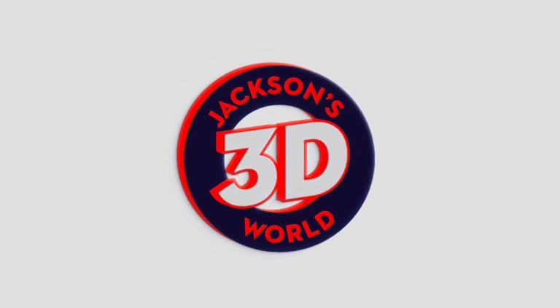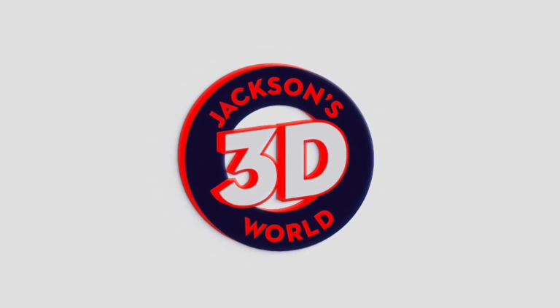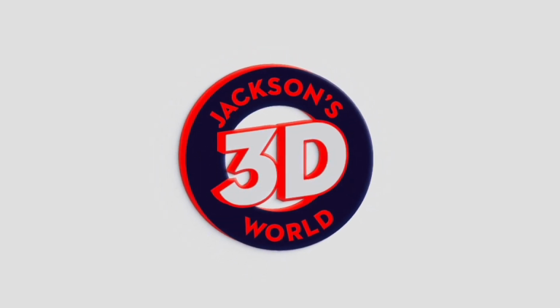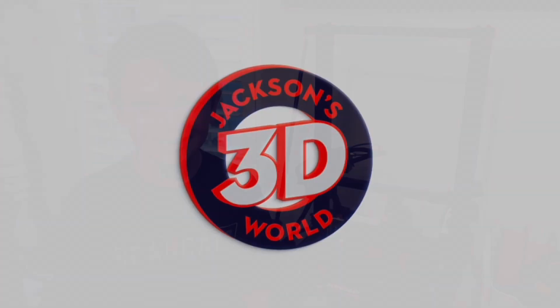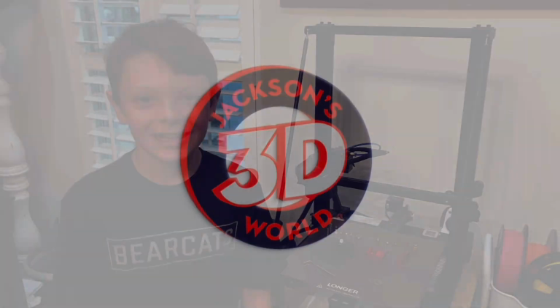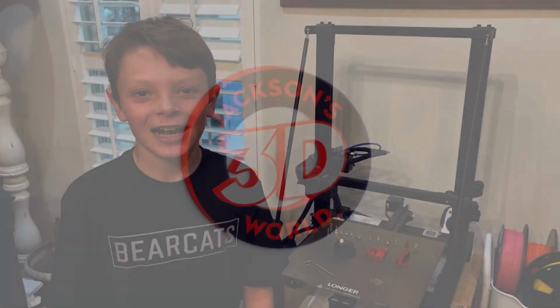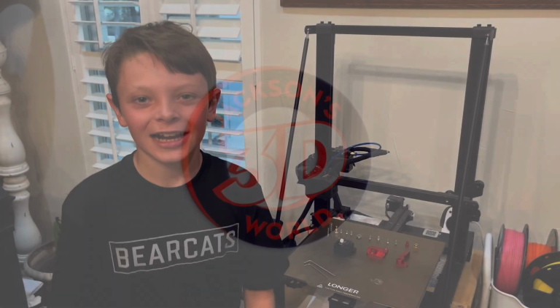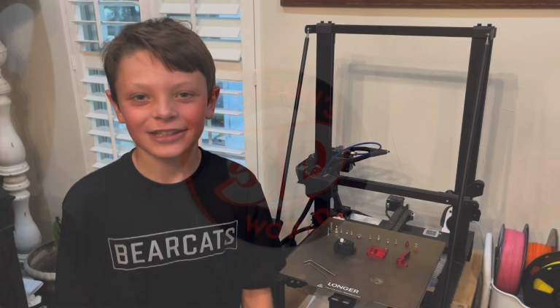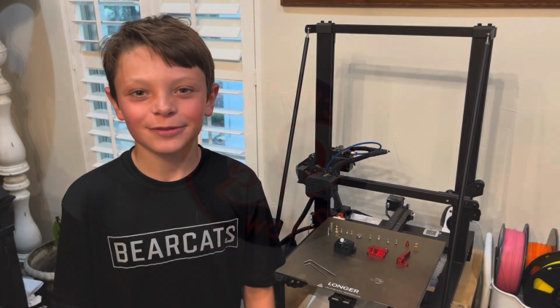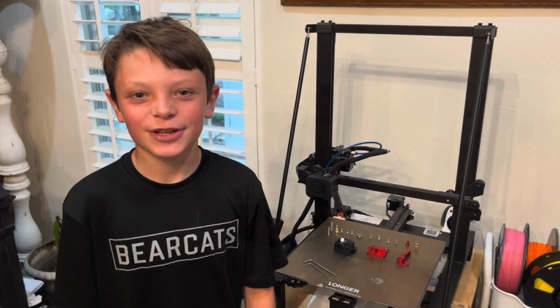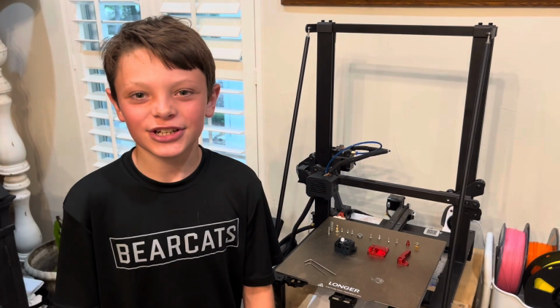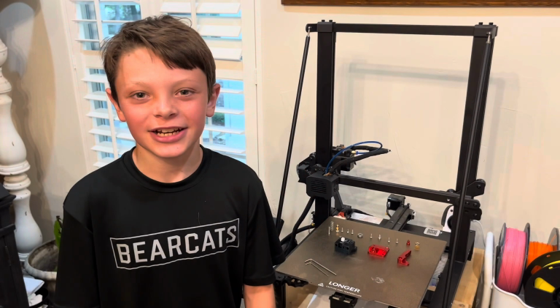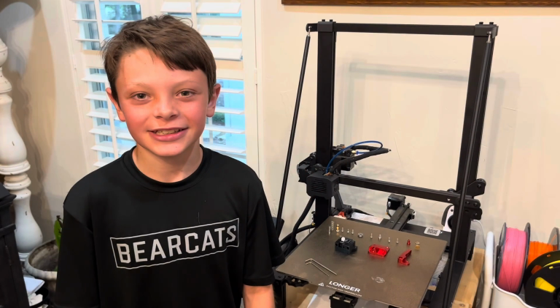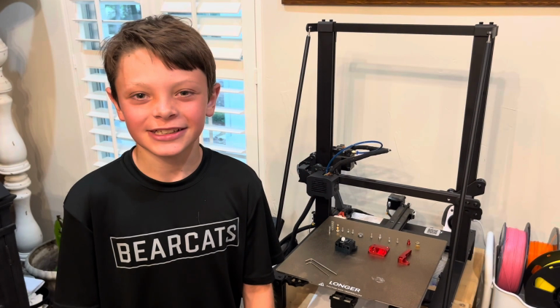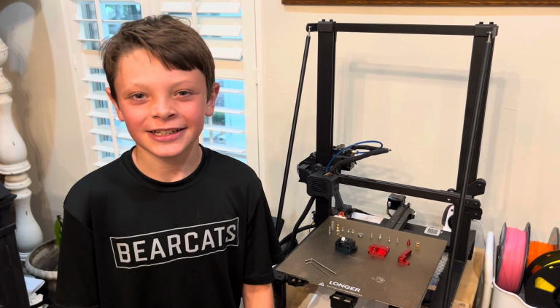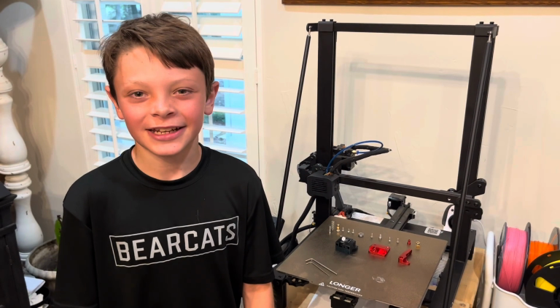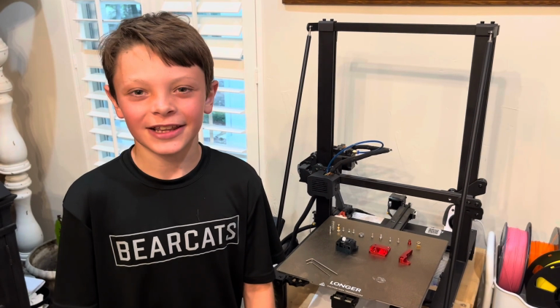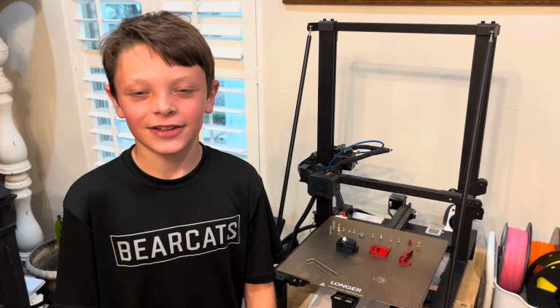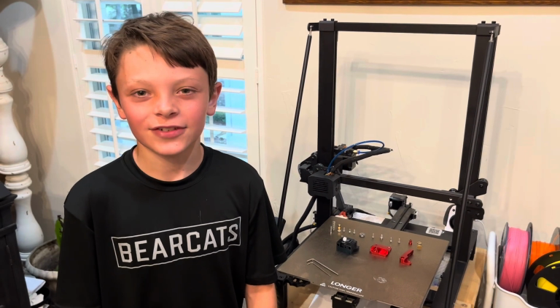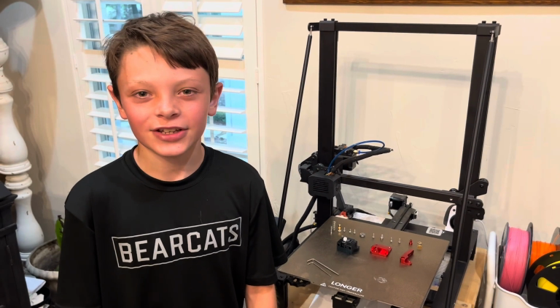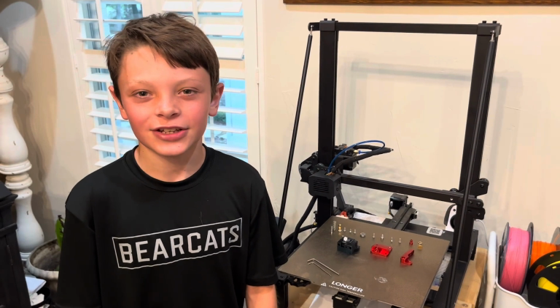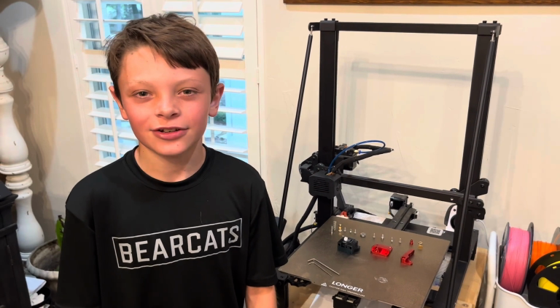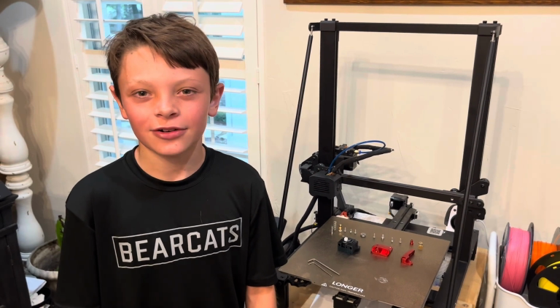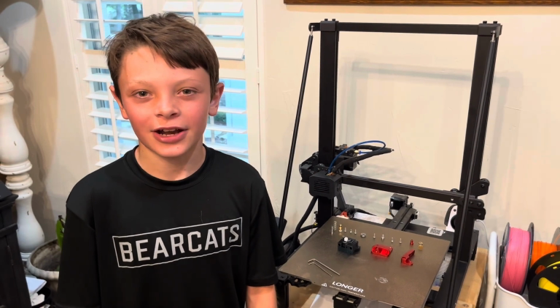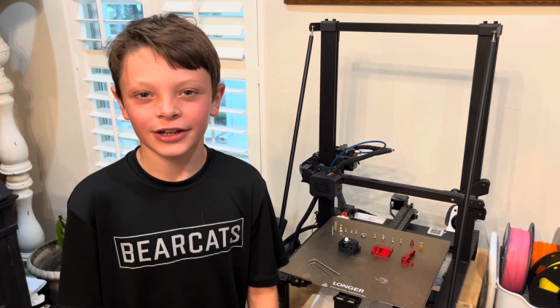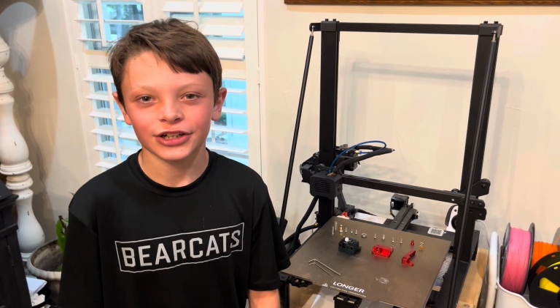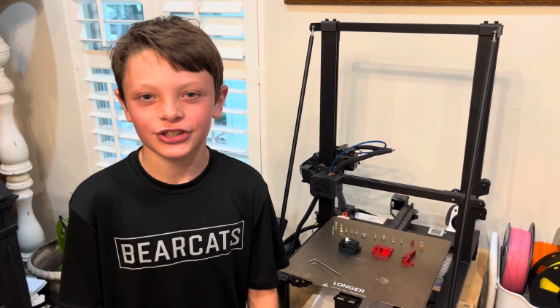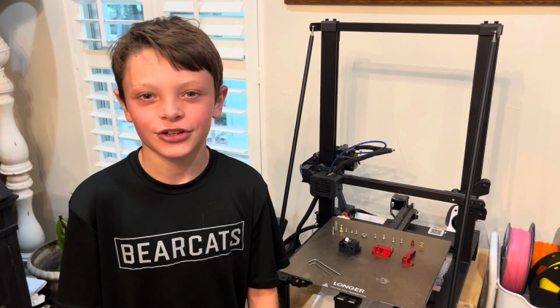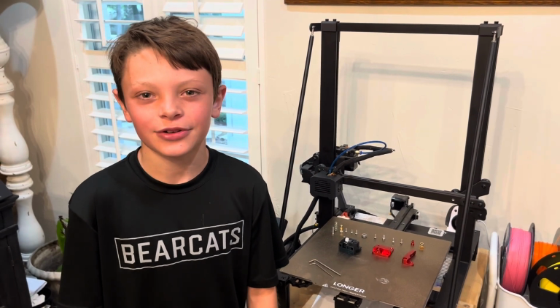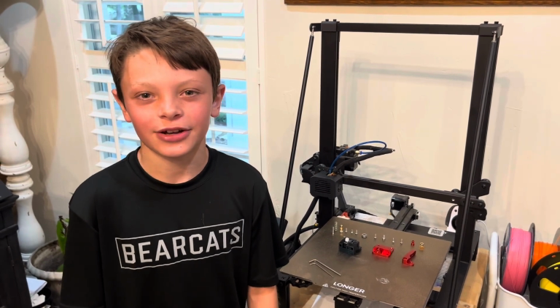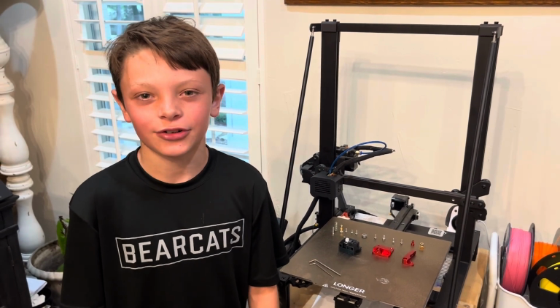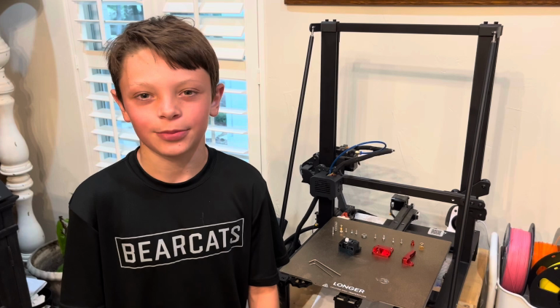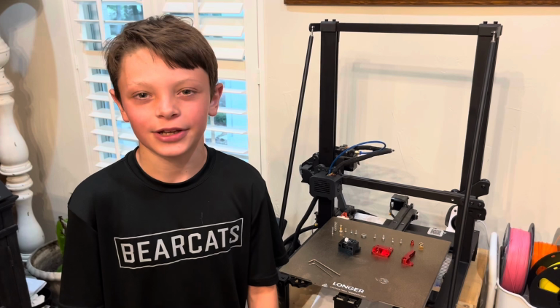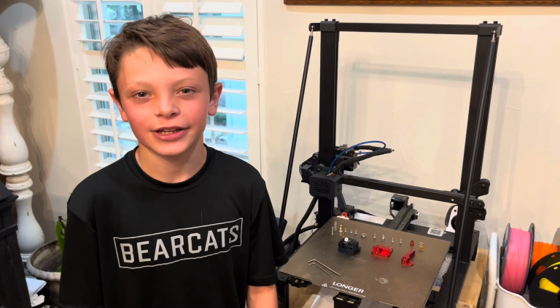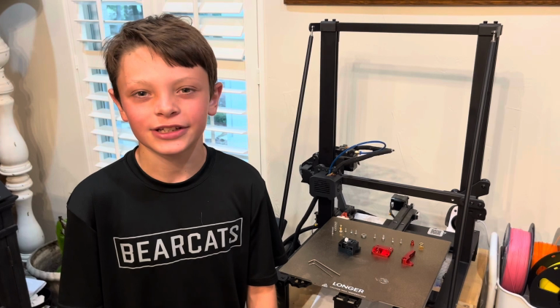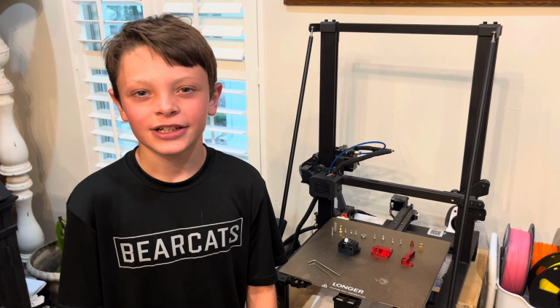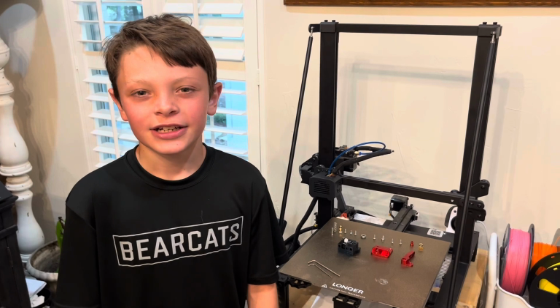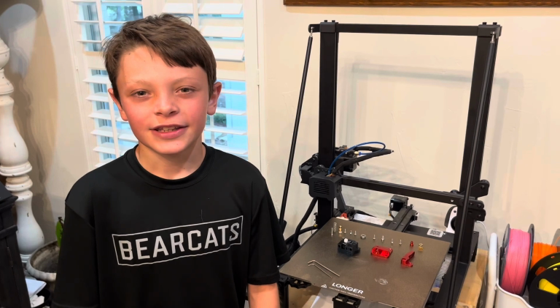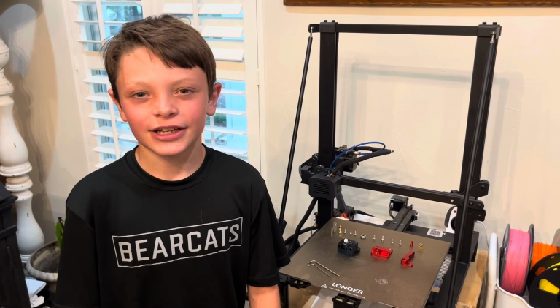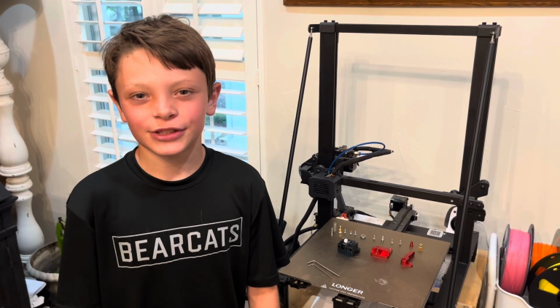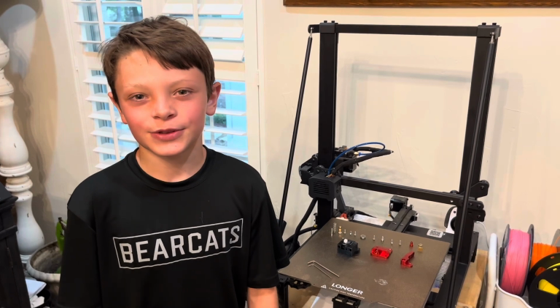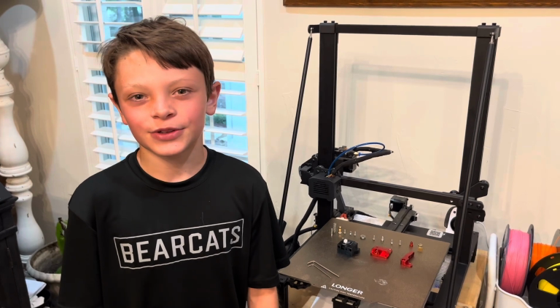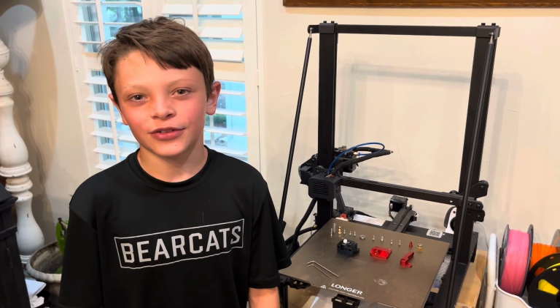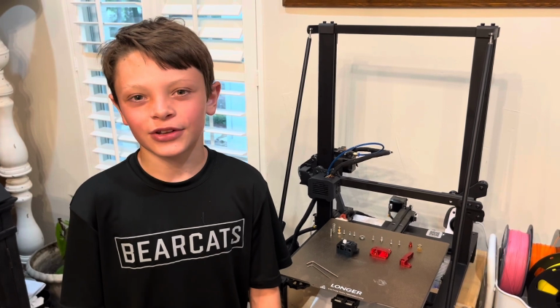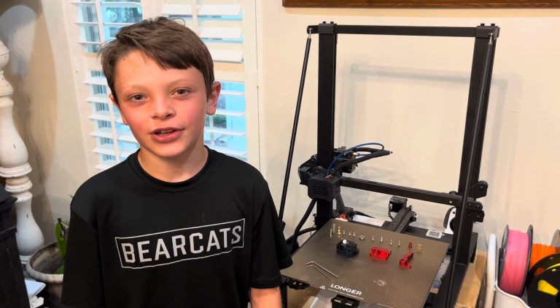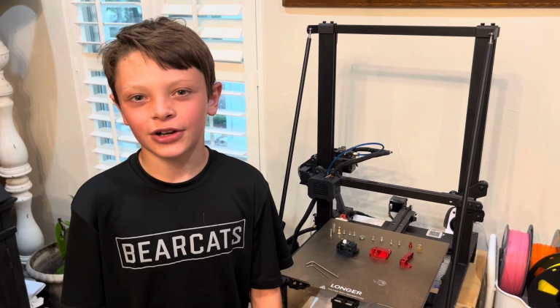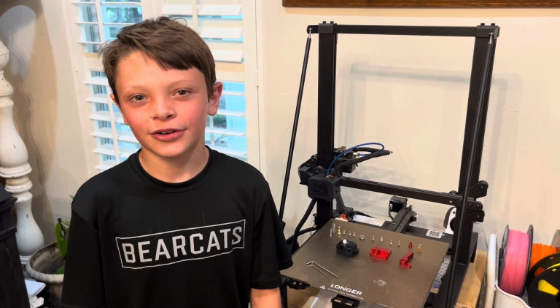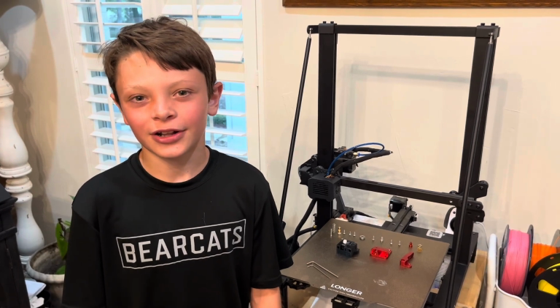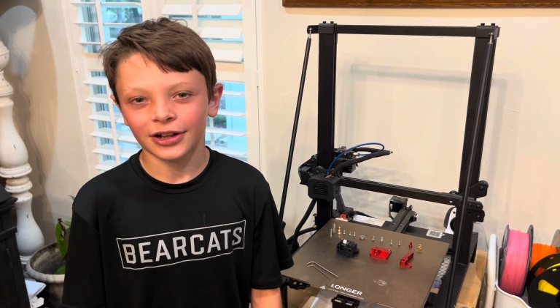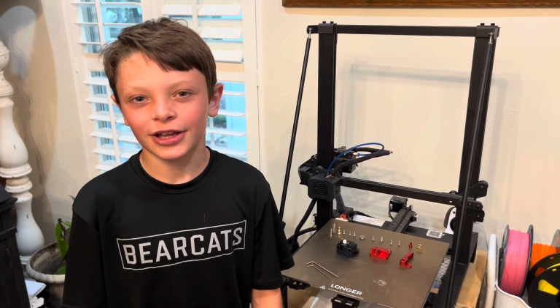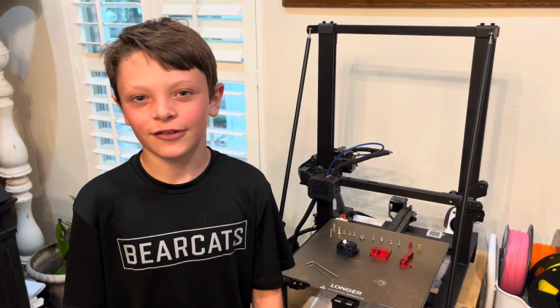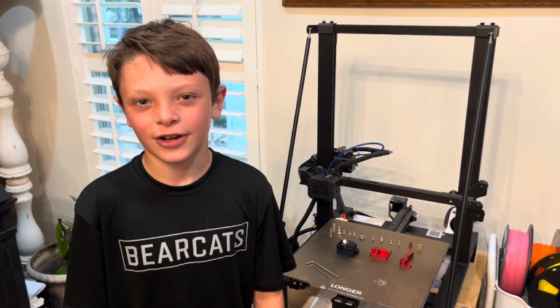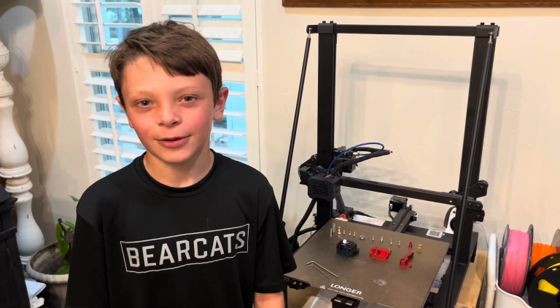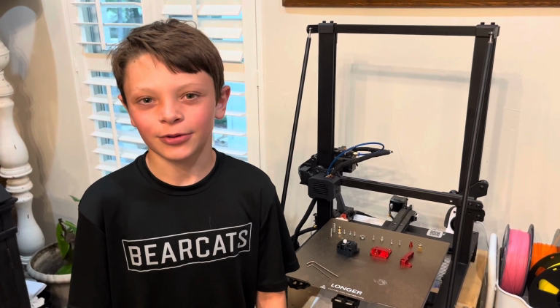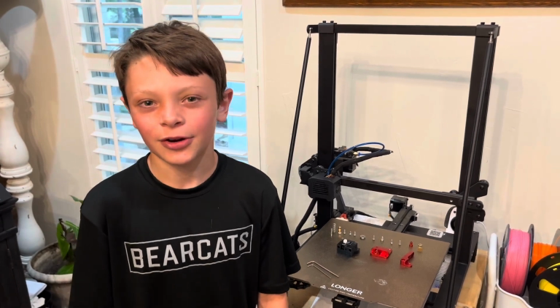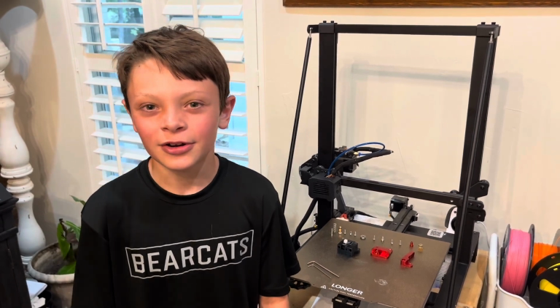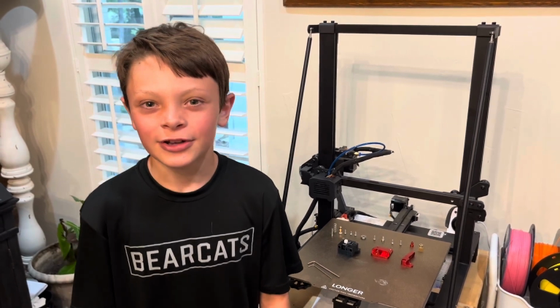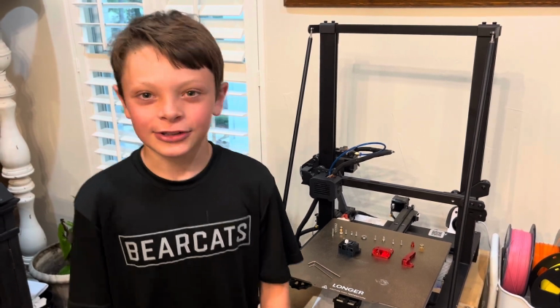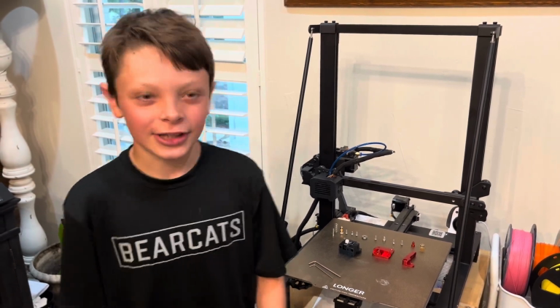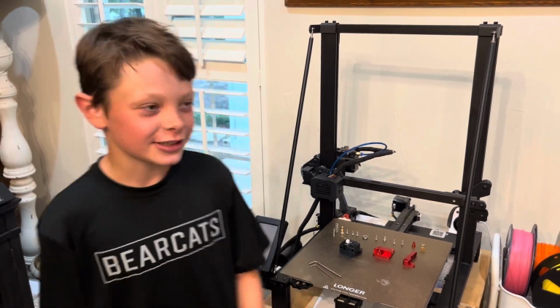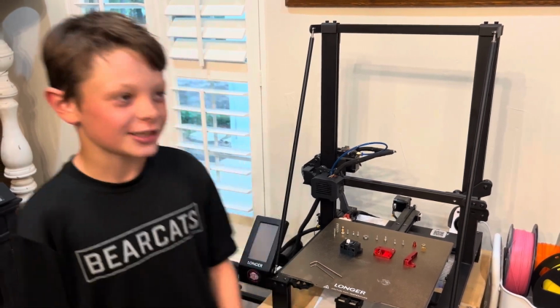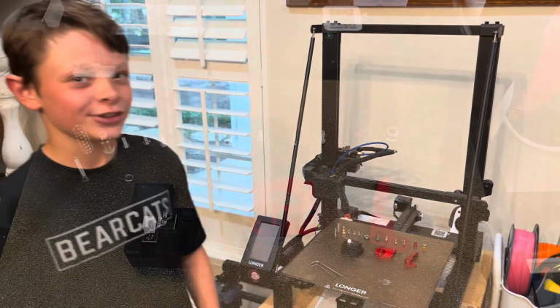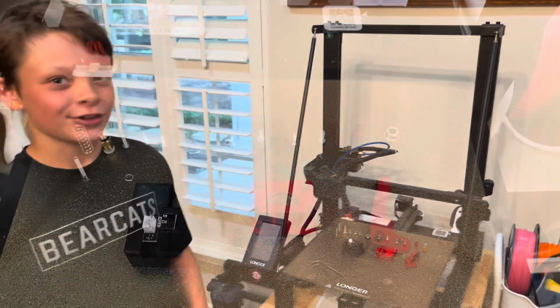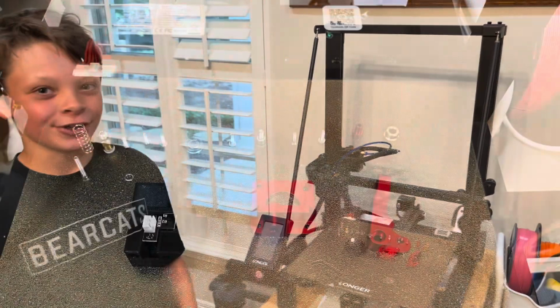Hi guys, it's me Jackson and in this video I'm going to show you how to replace the extruder of the Longrow LK5 Pro. So let's get started.